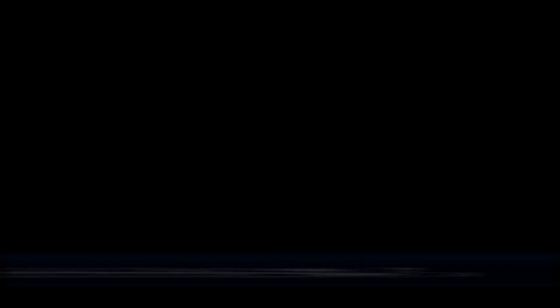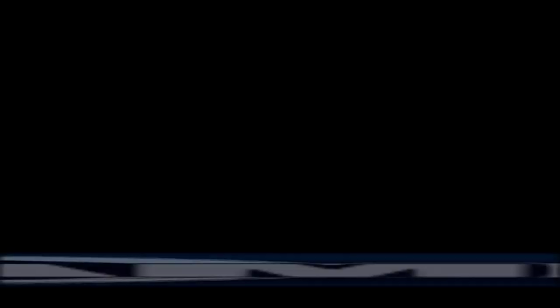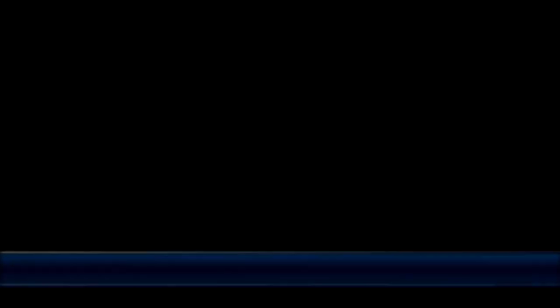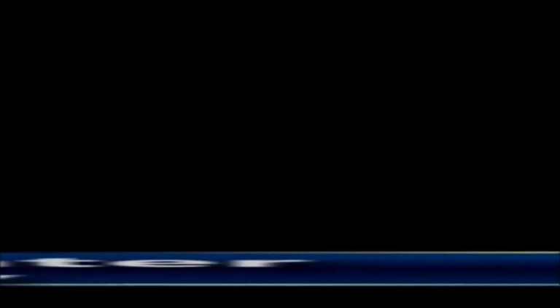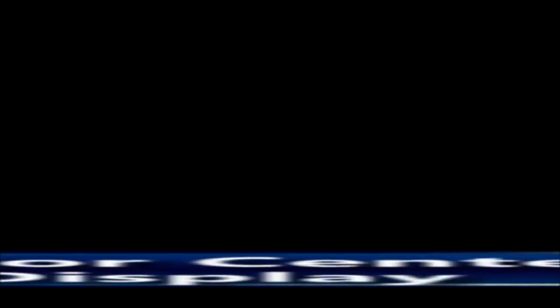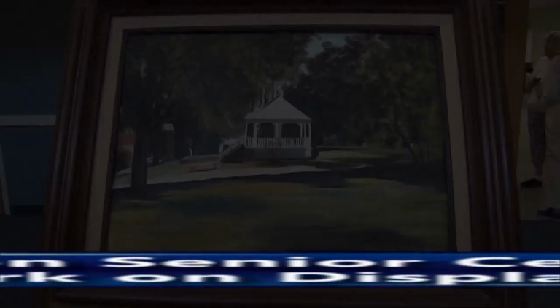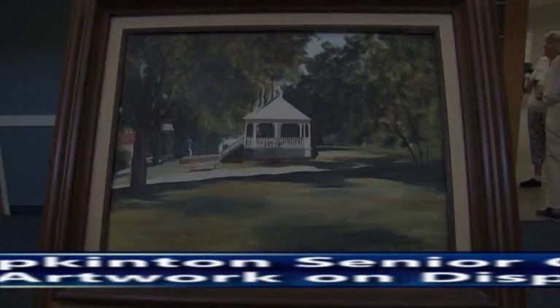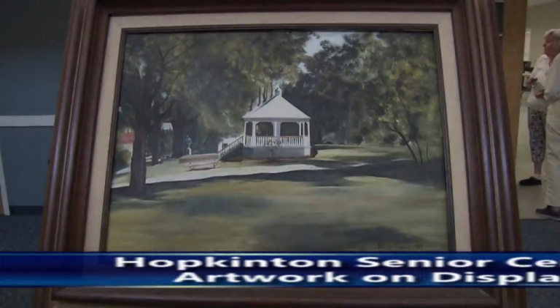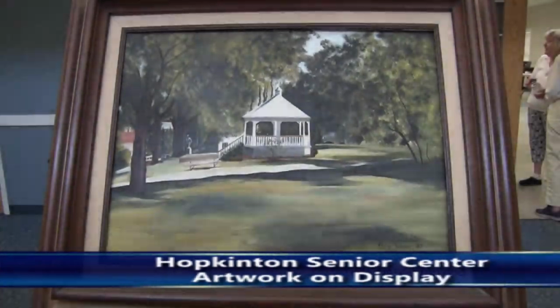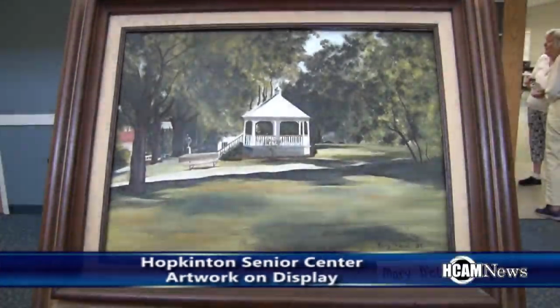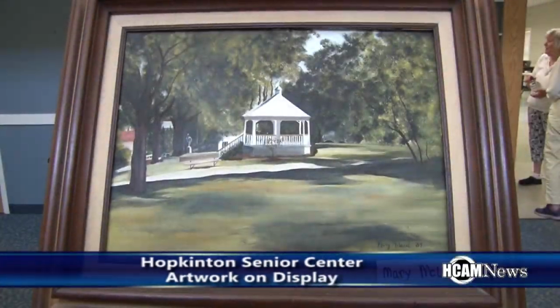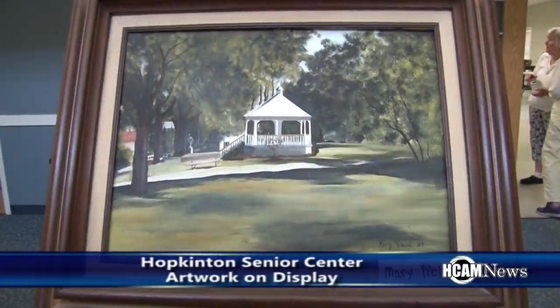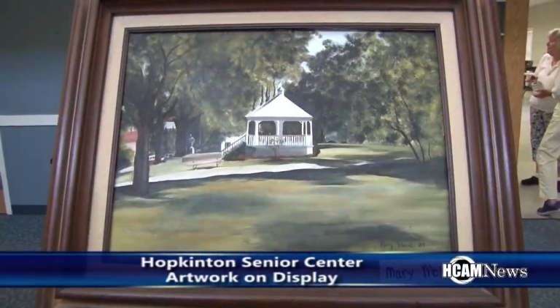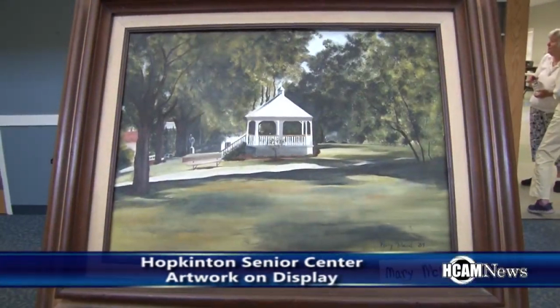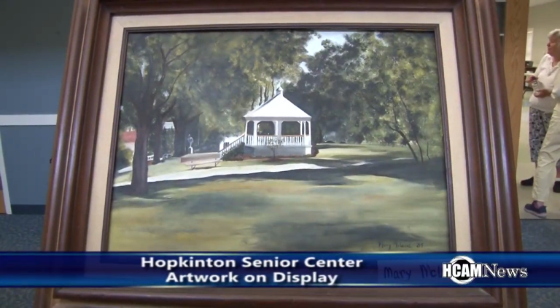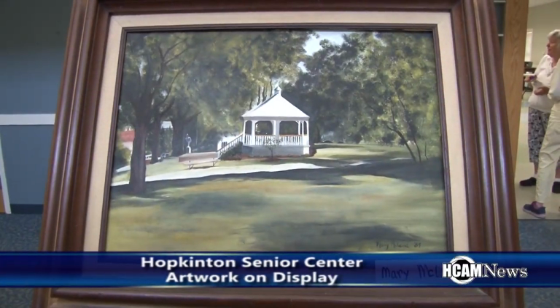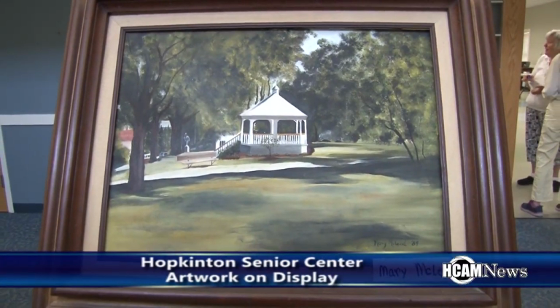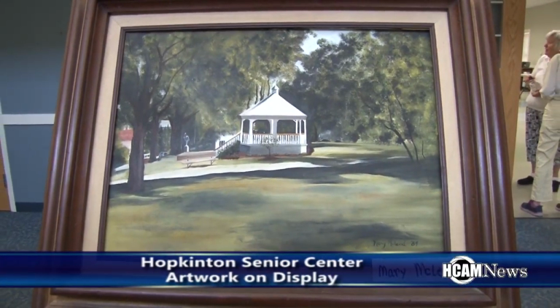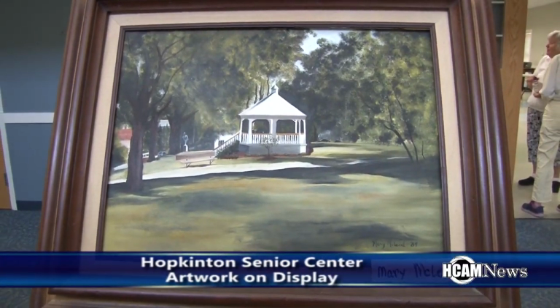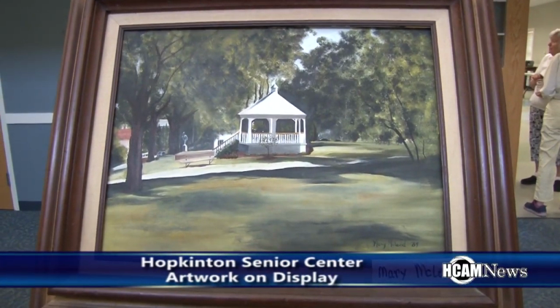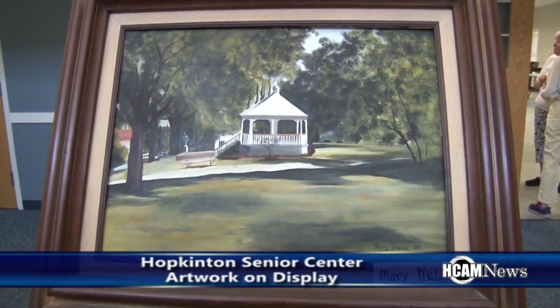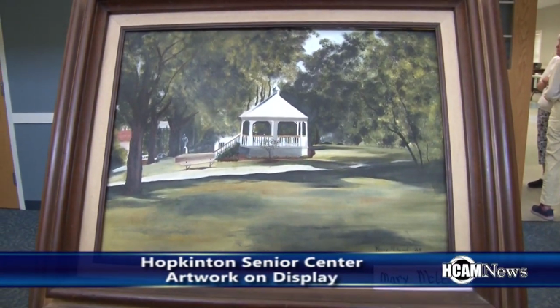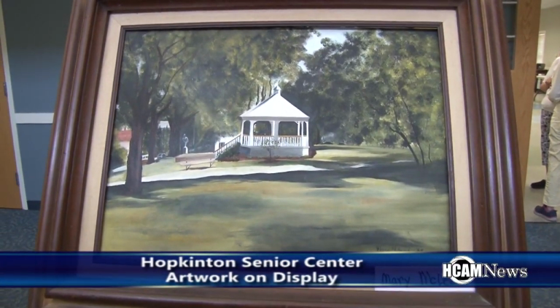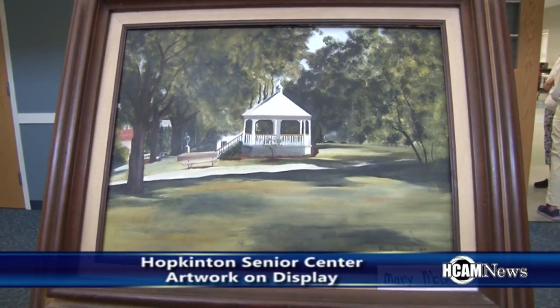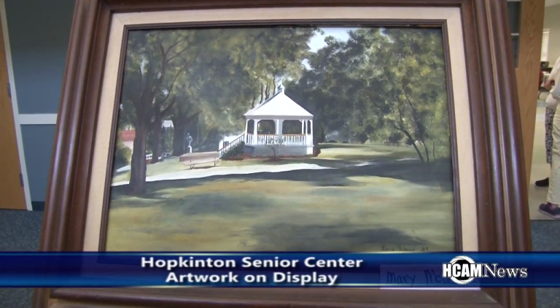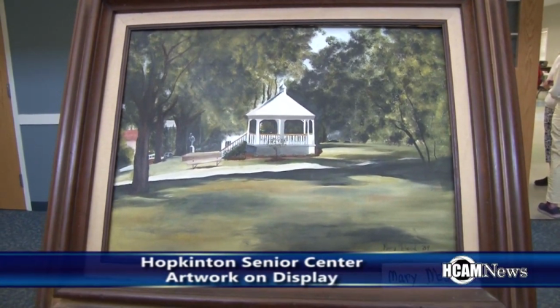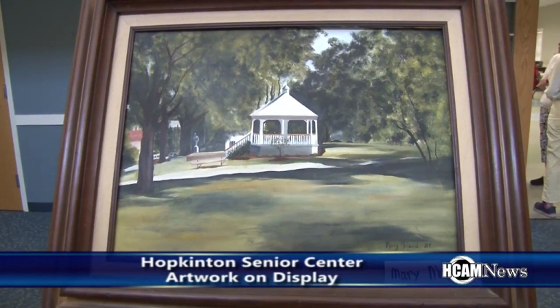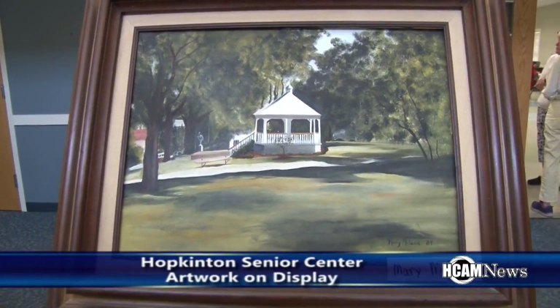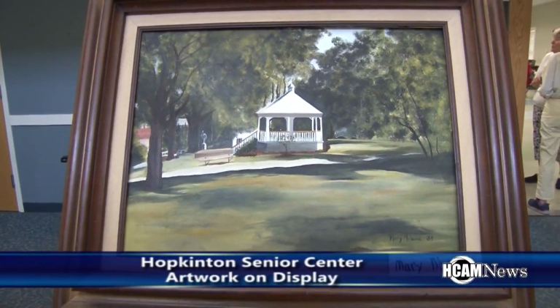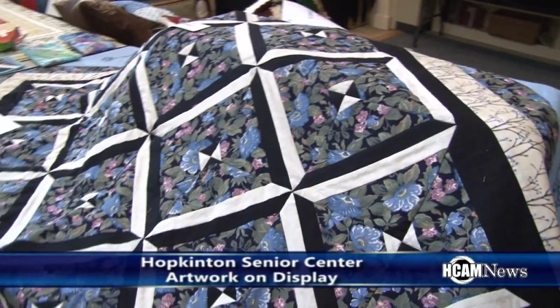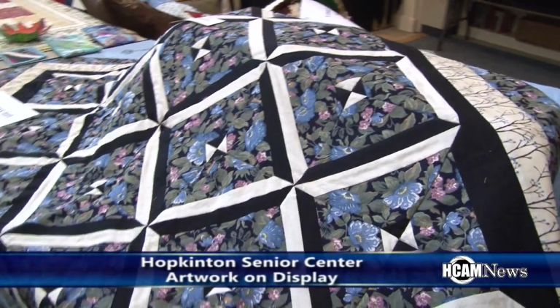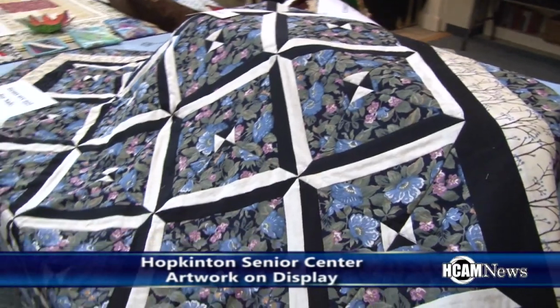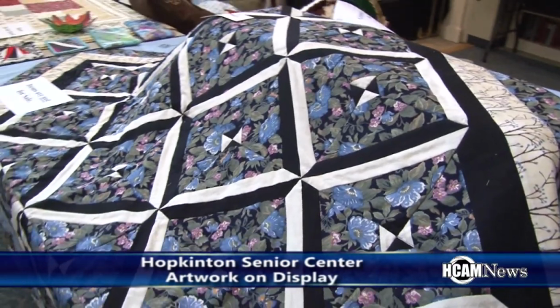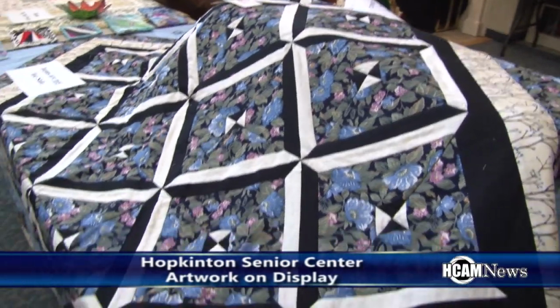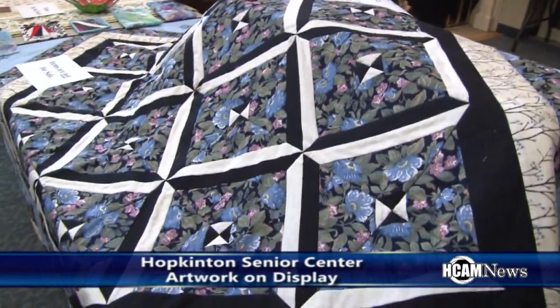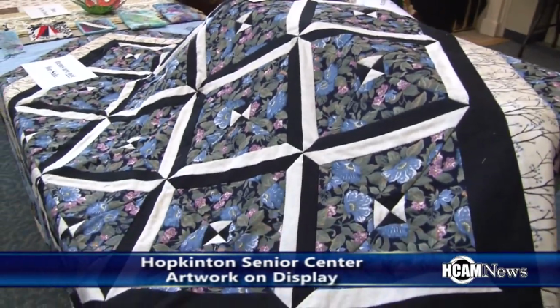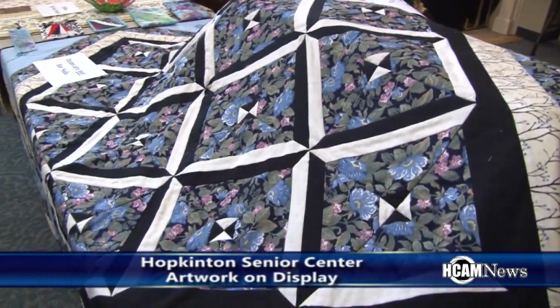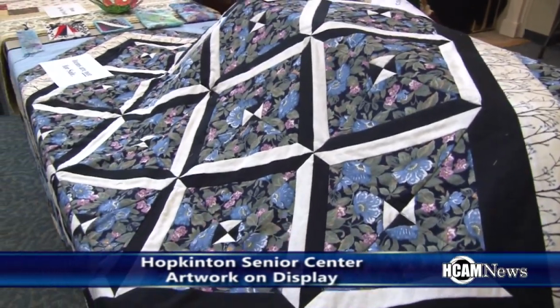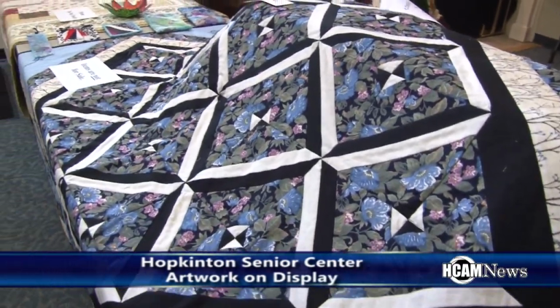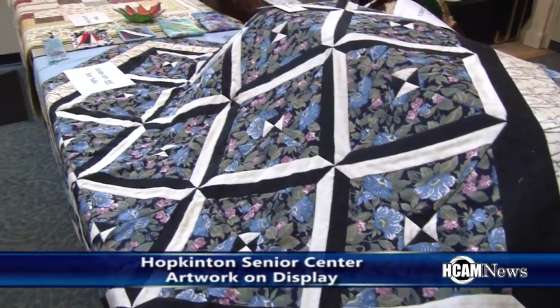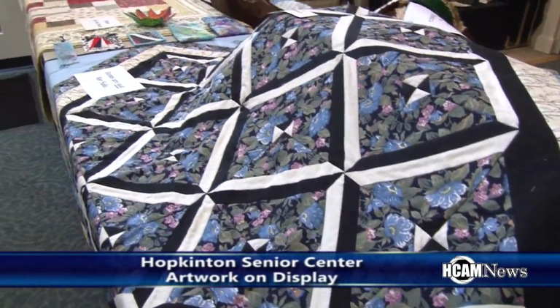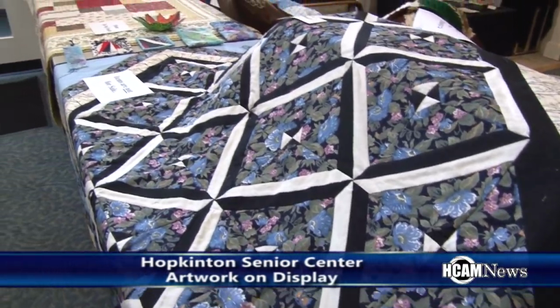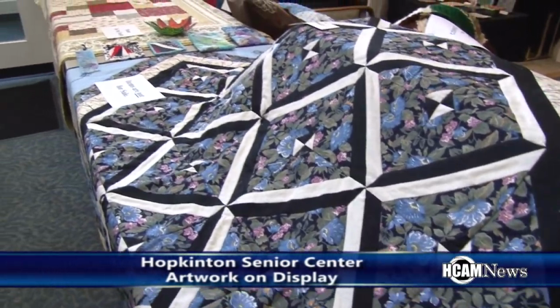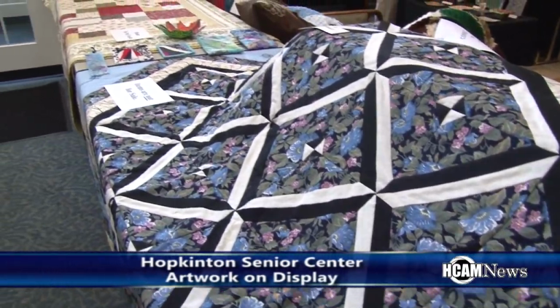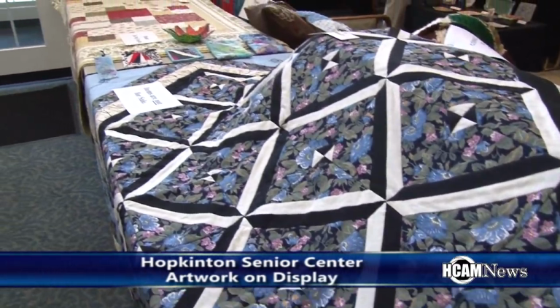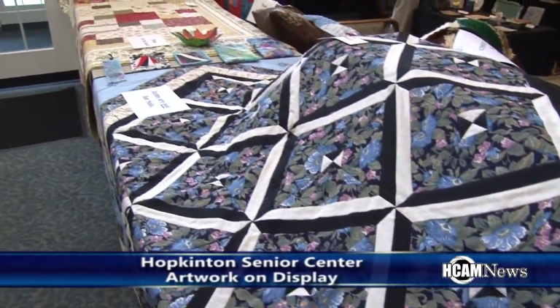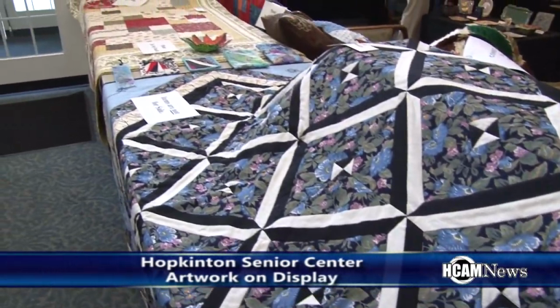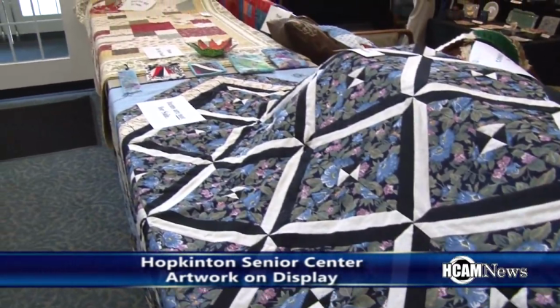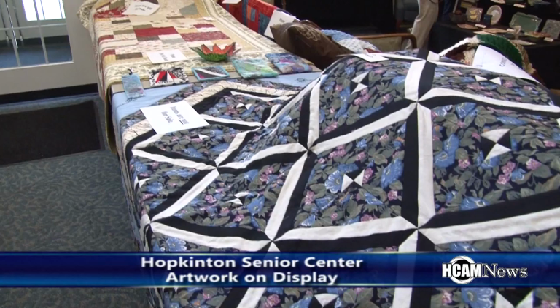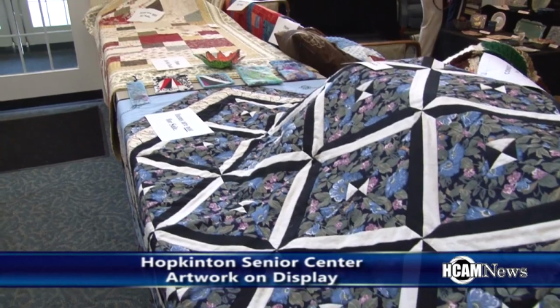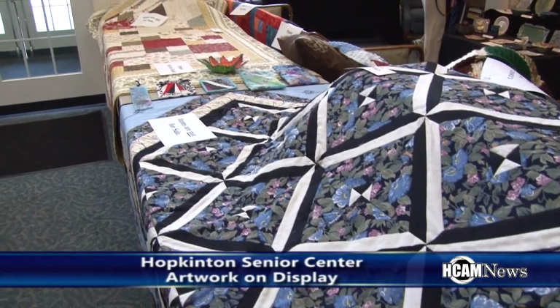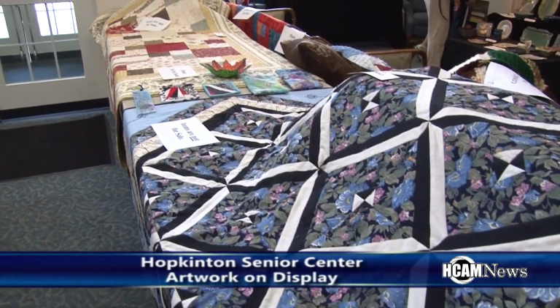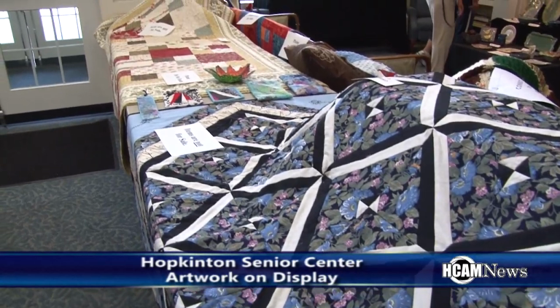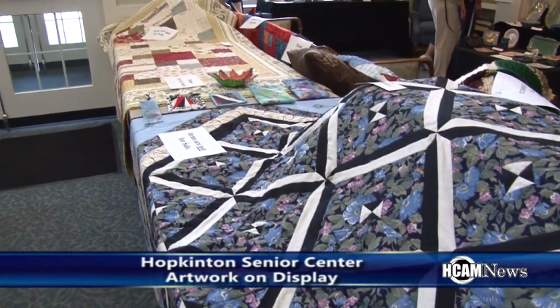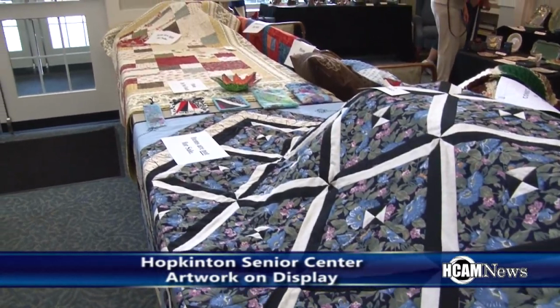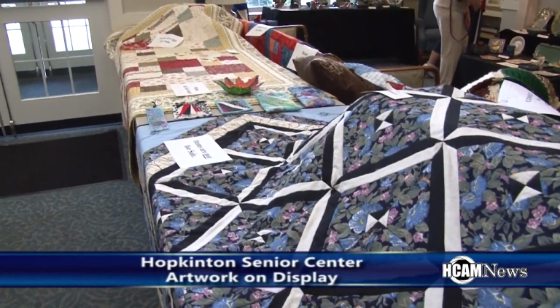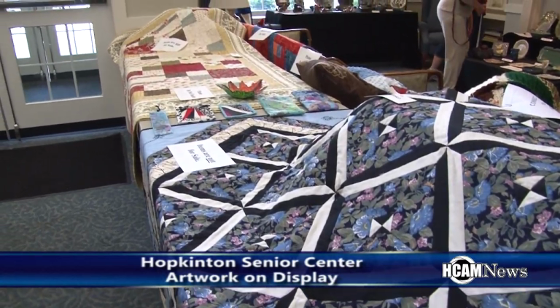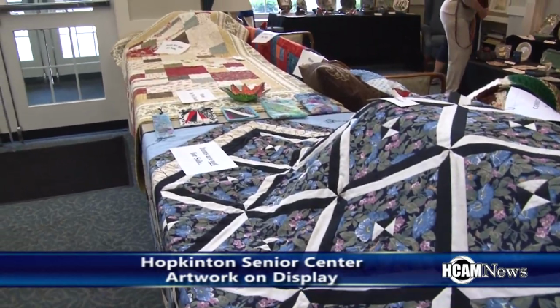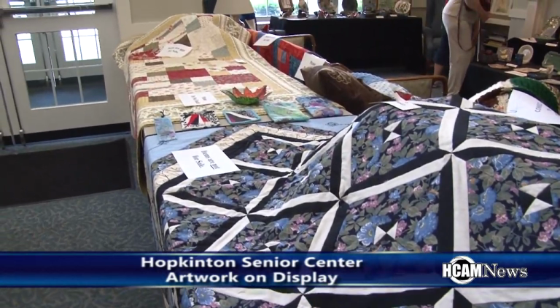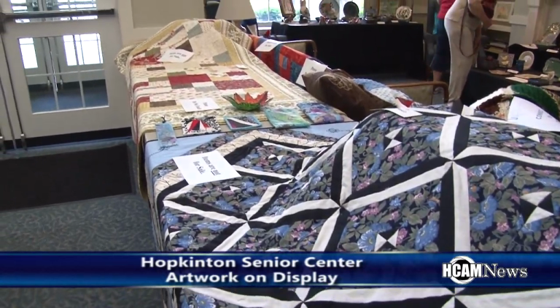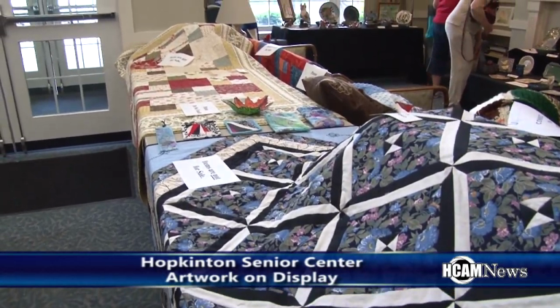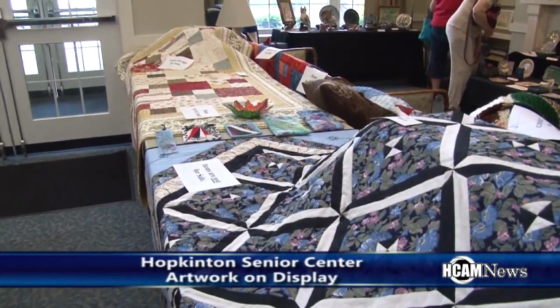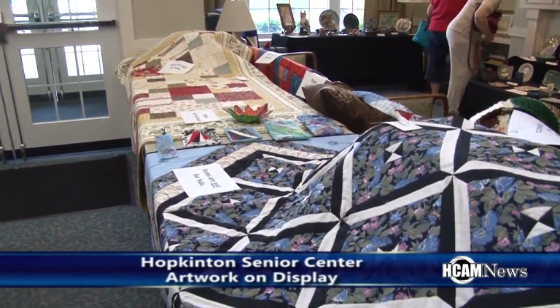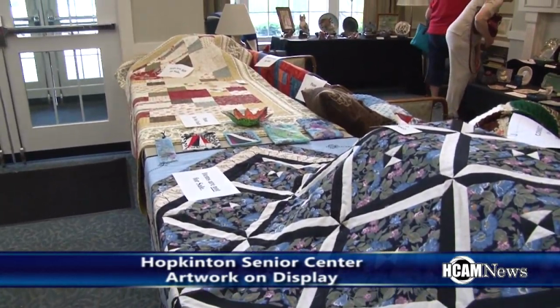The Hopkington Senior Center has some great artwork on display. Volunteer Sally Elmy told HCAM News all about it.